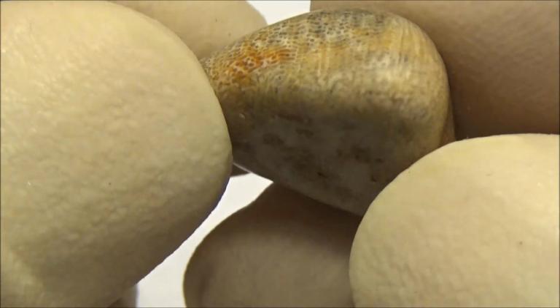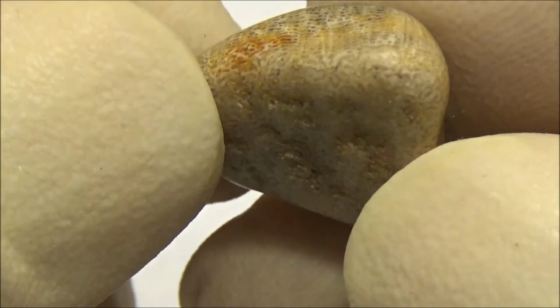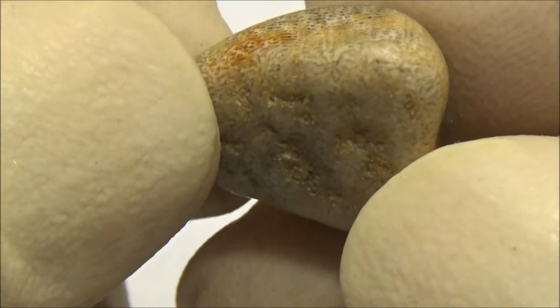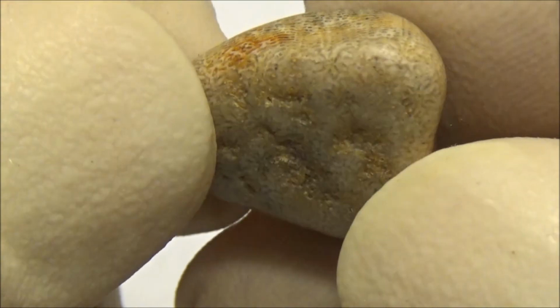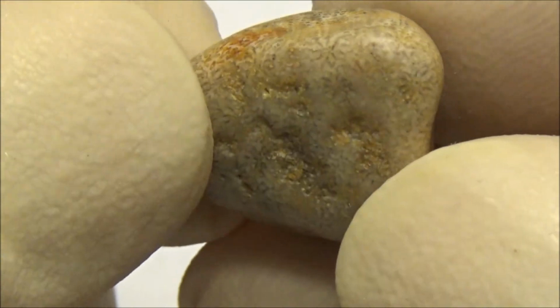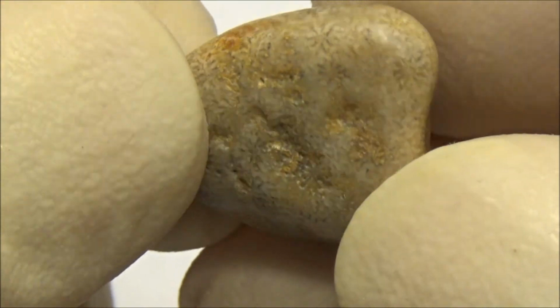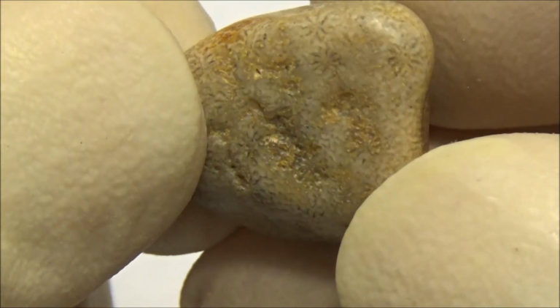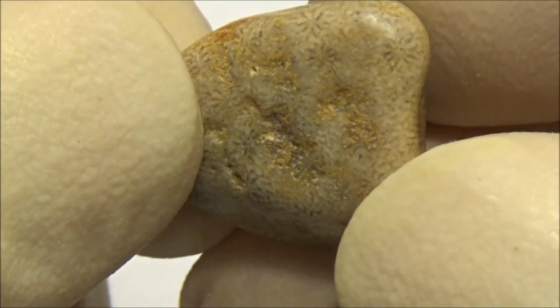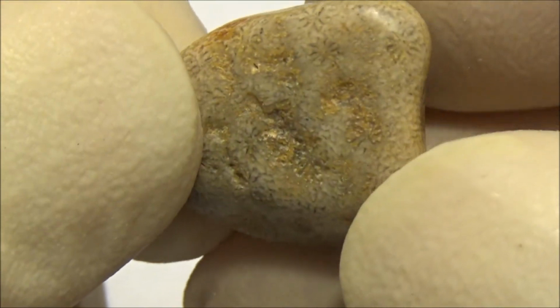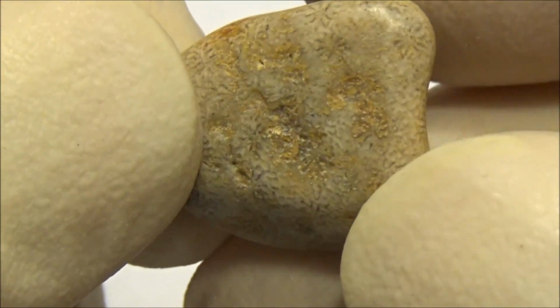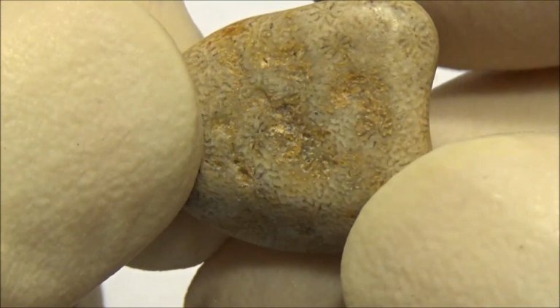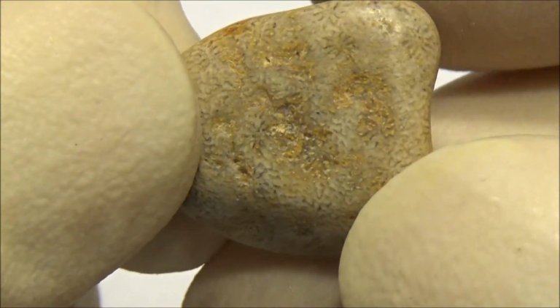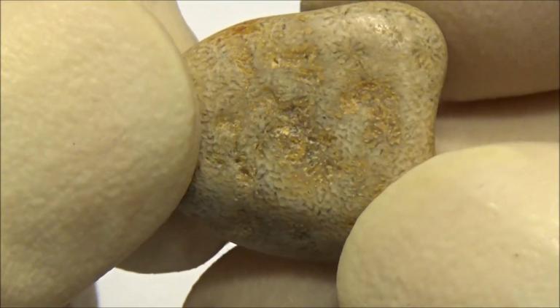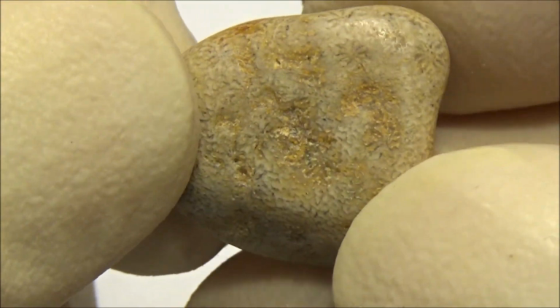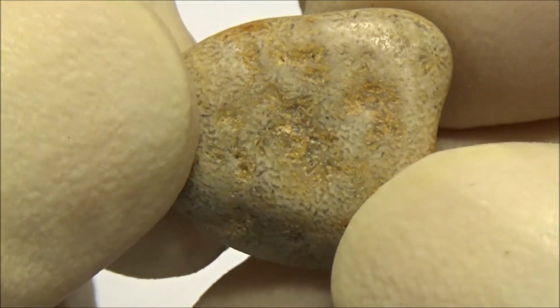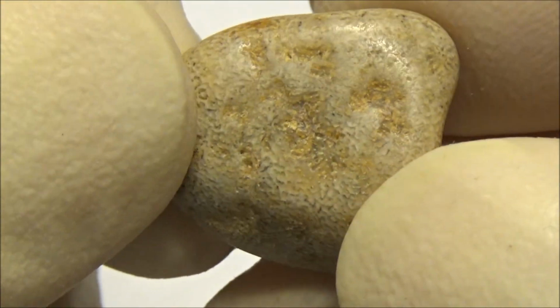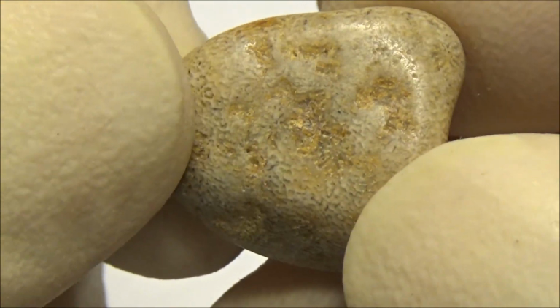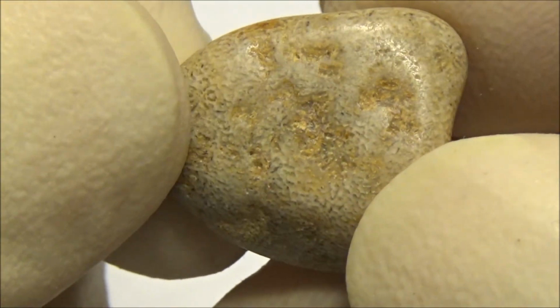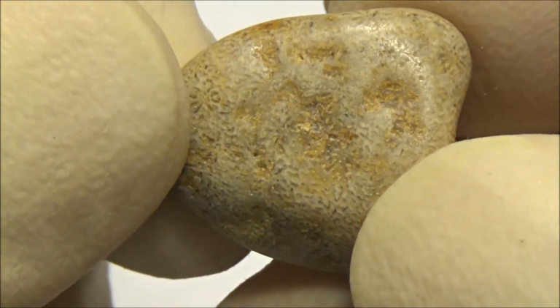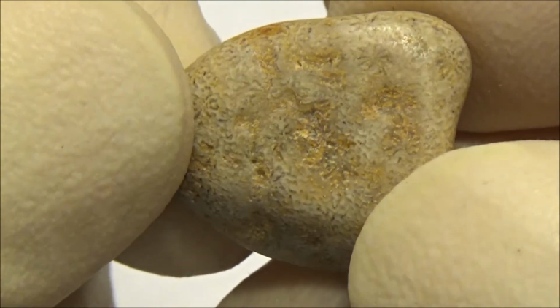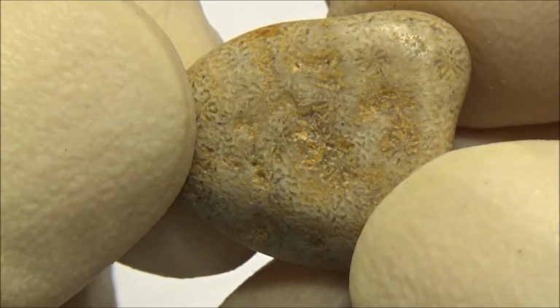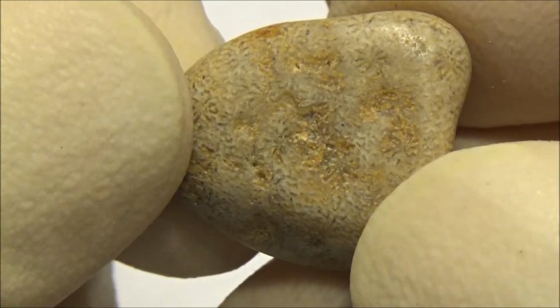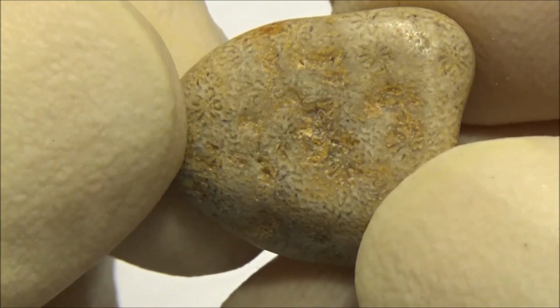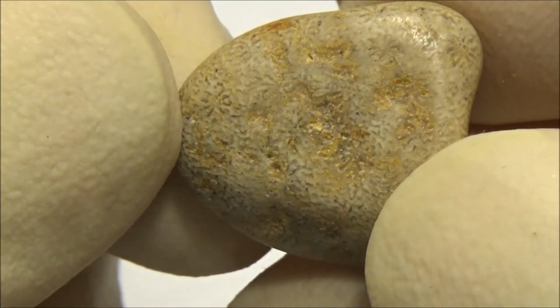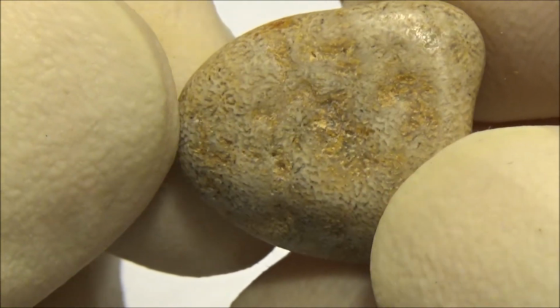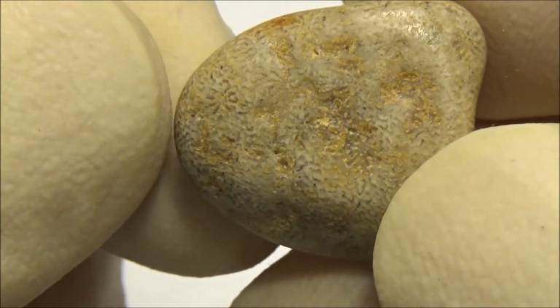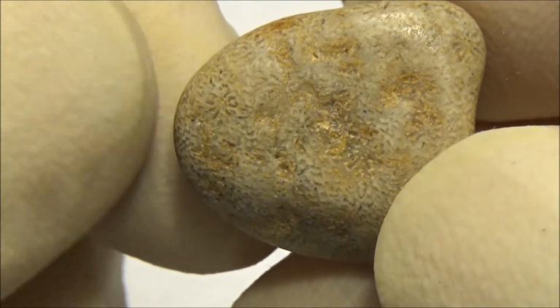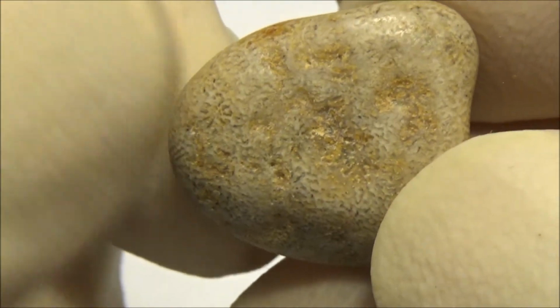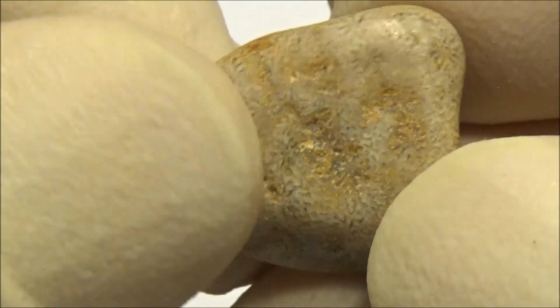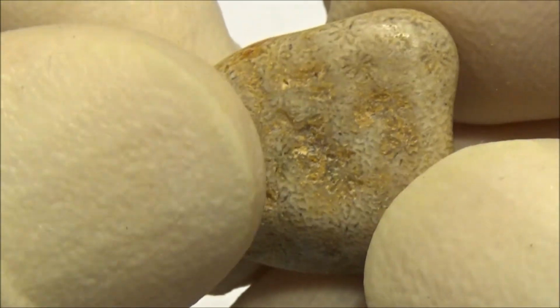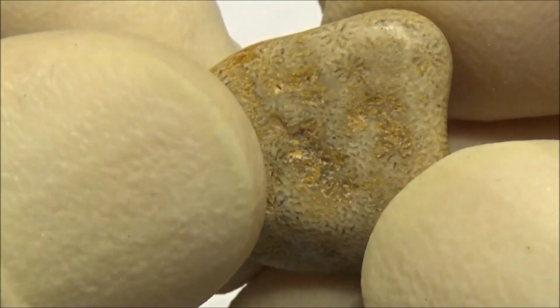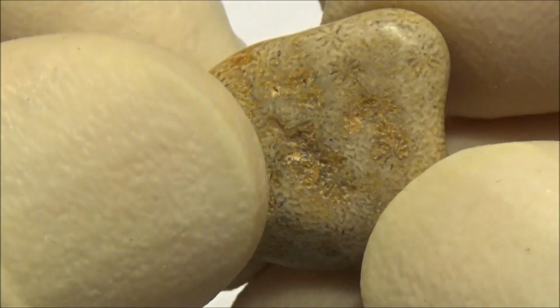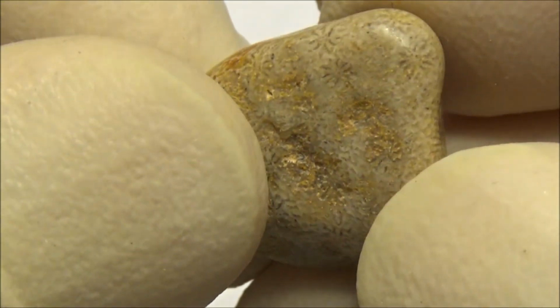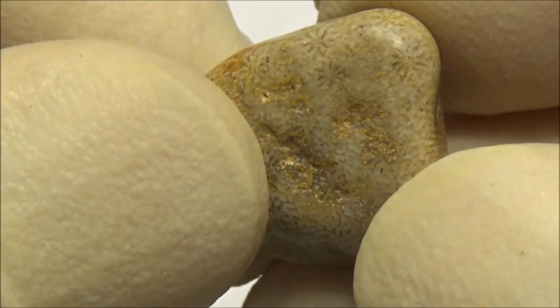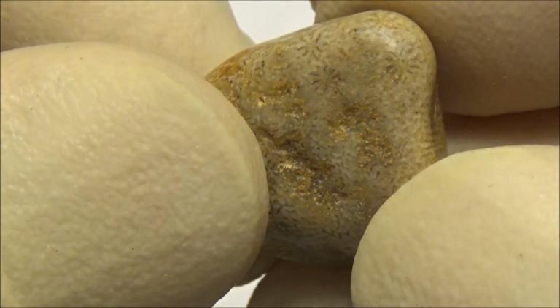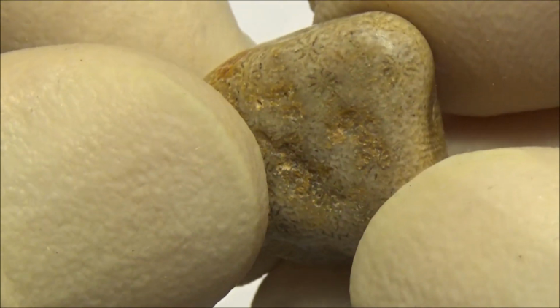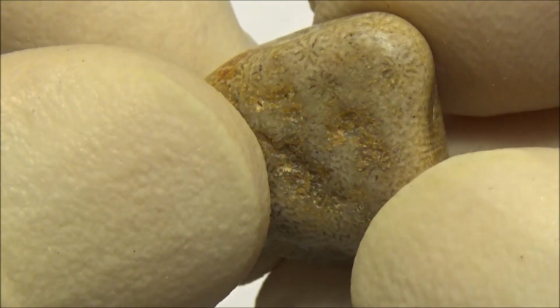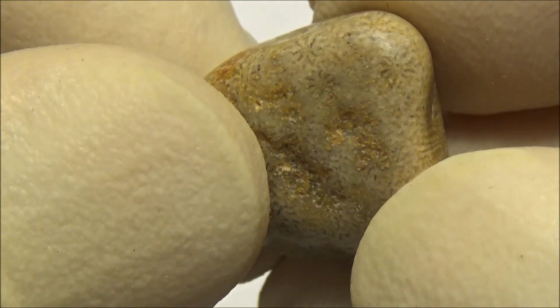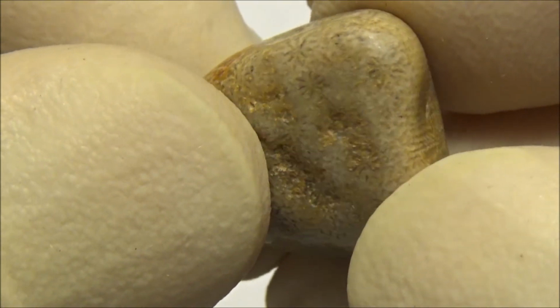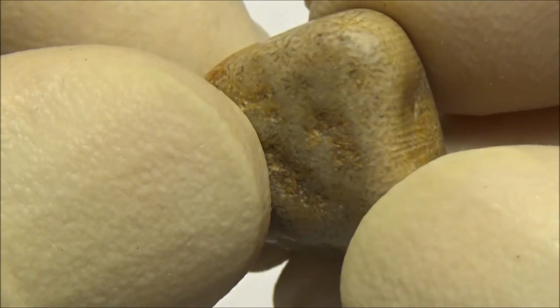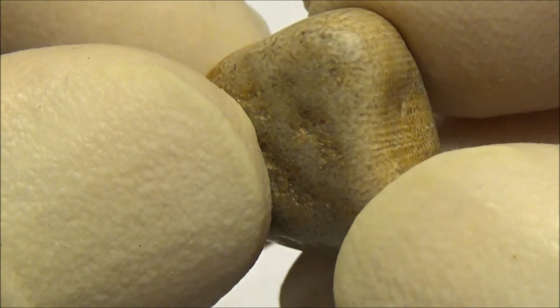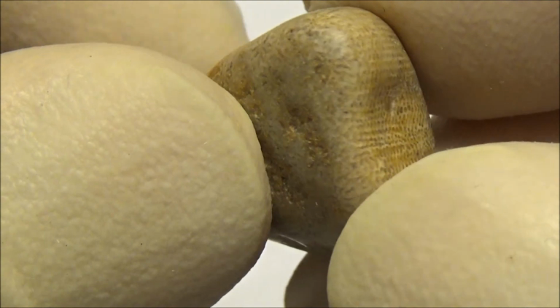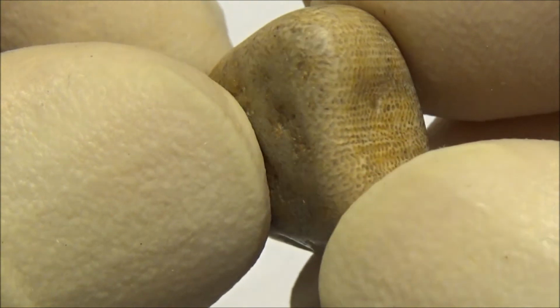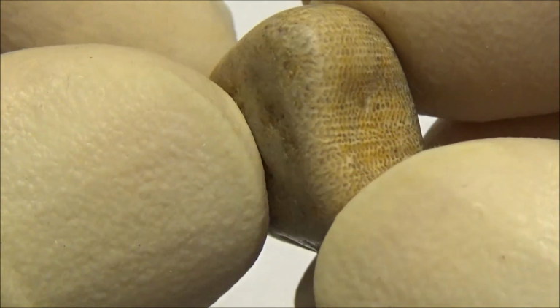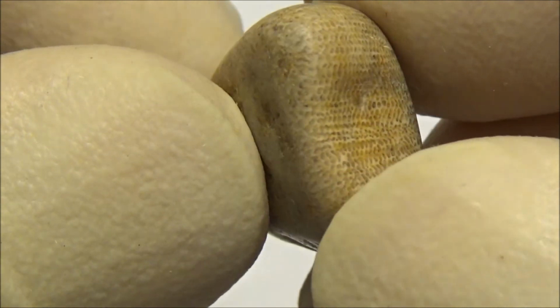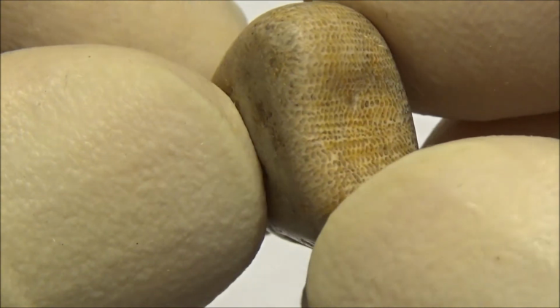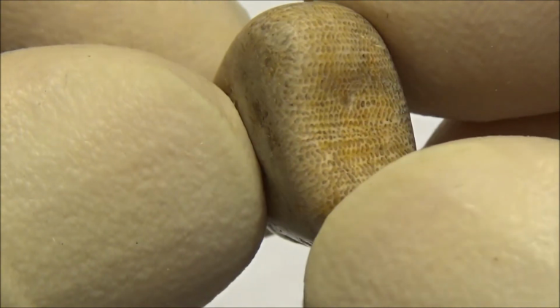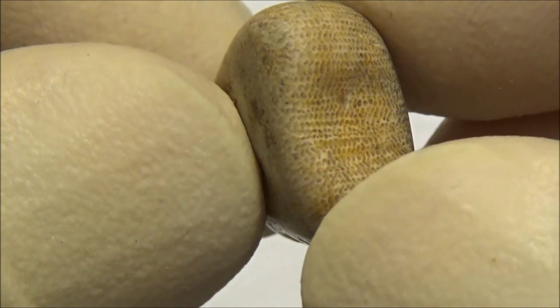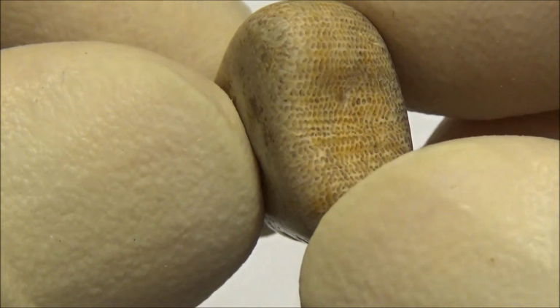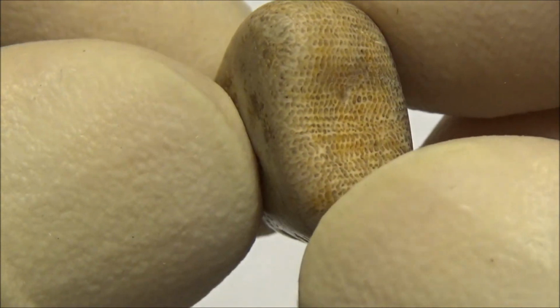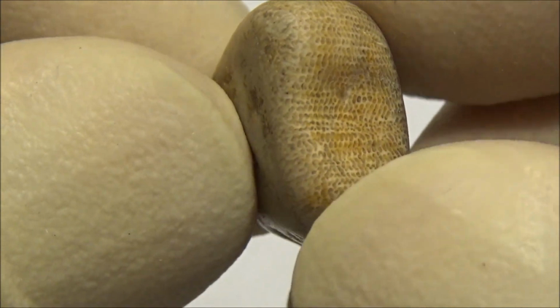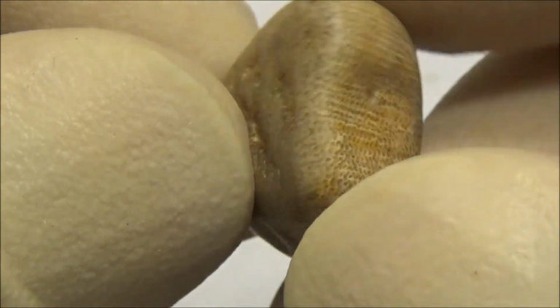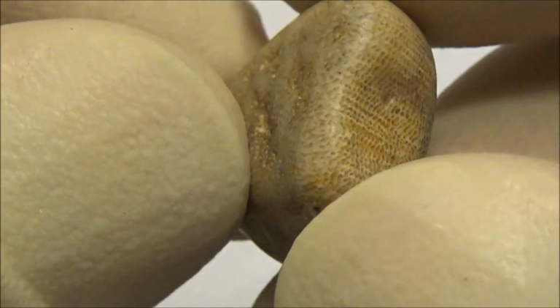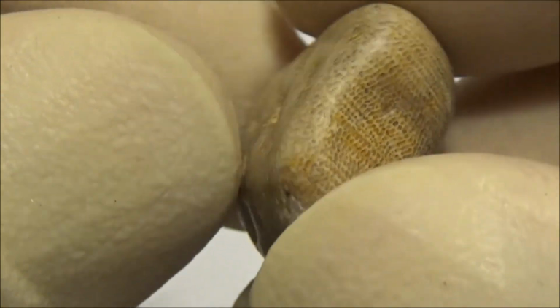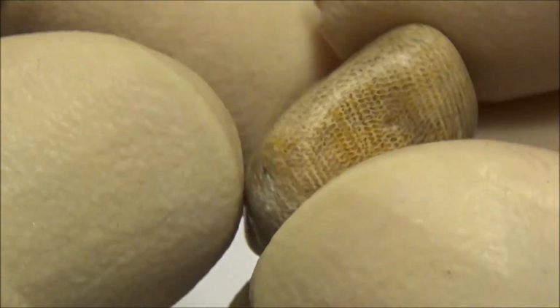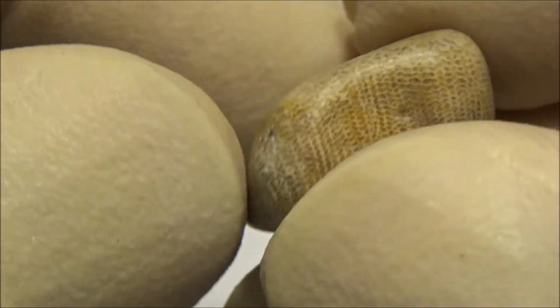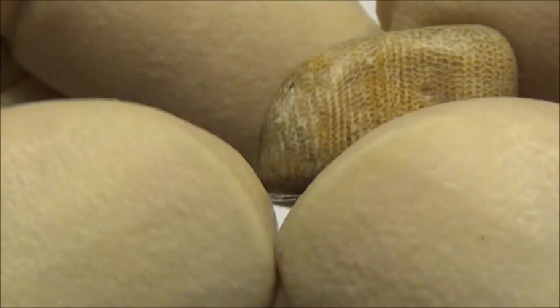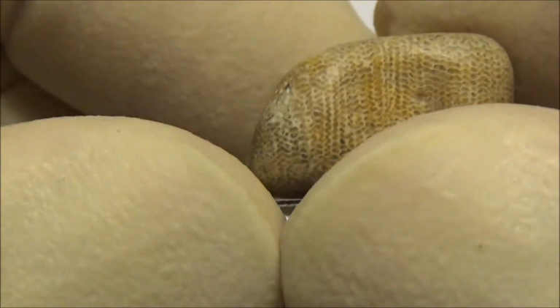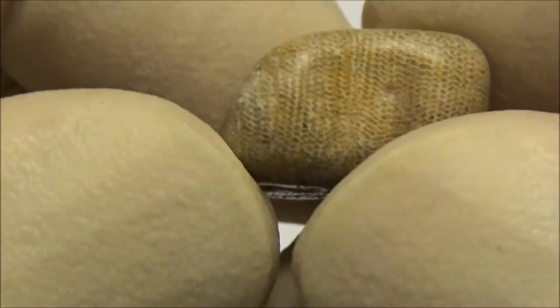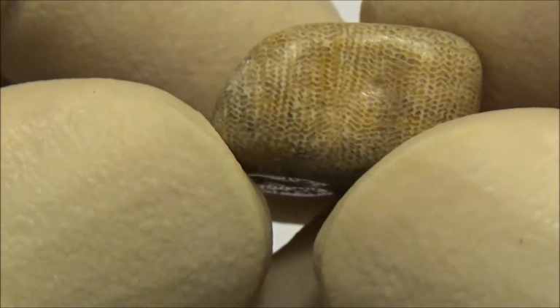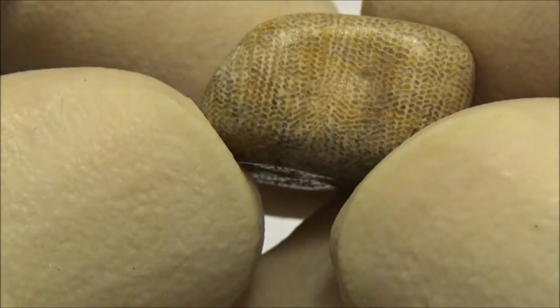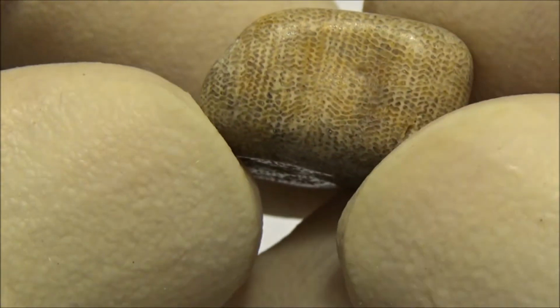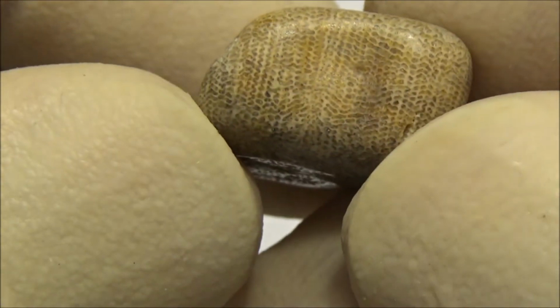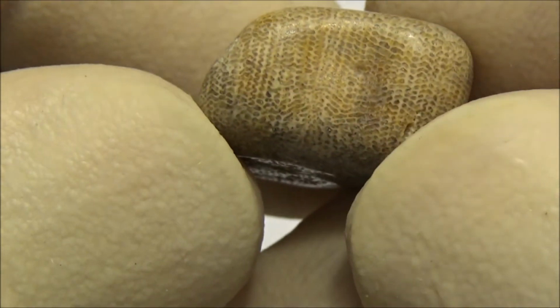A few pieces of a colonial coral from the same place, which is a beach on the southern coast of Crimea.